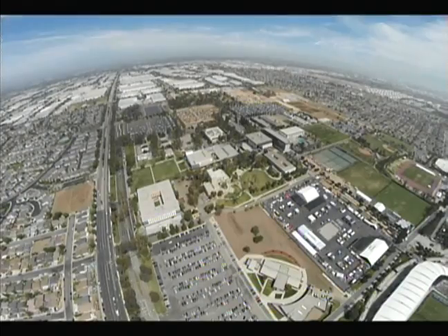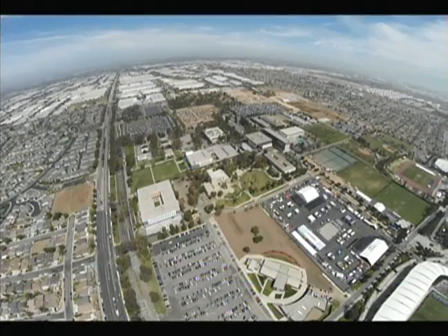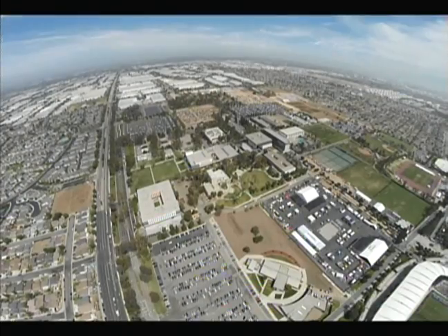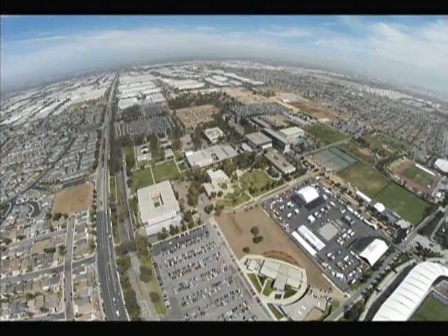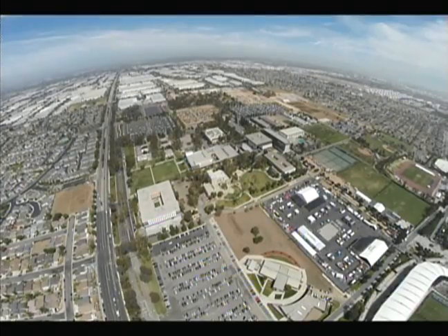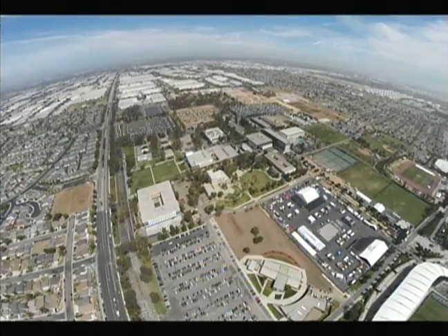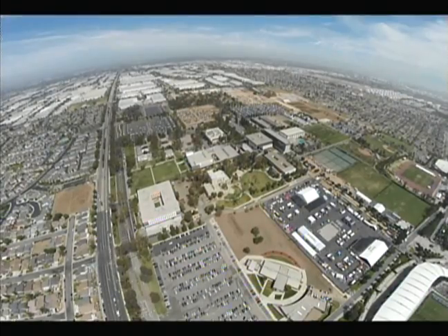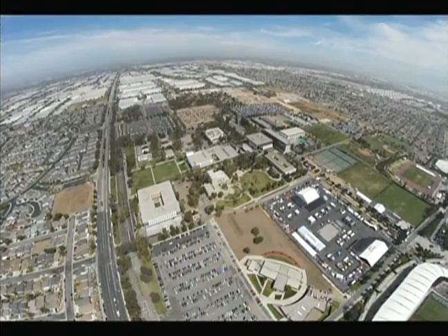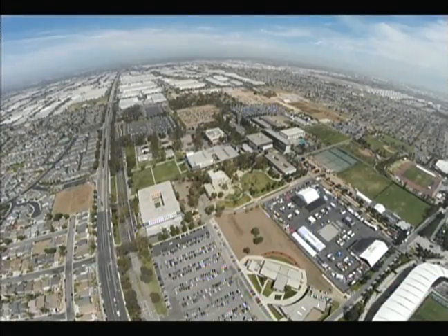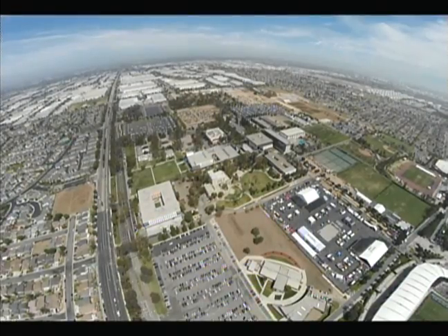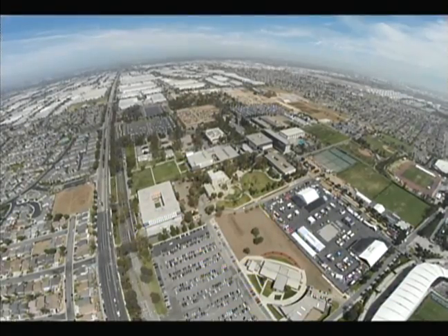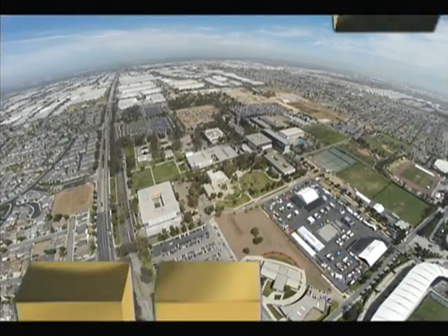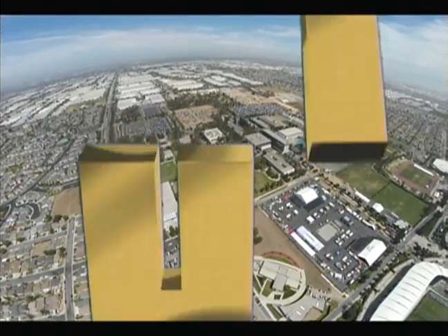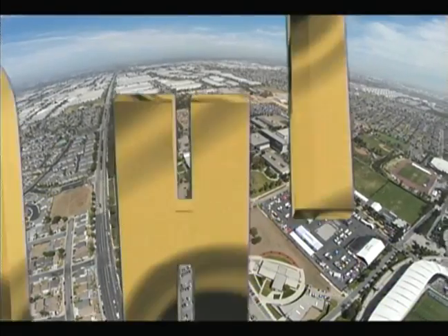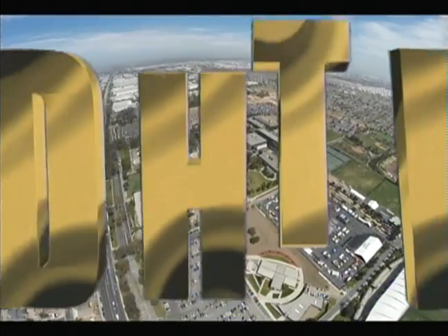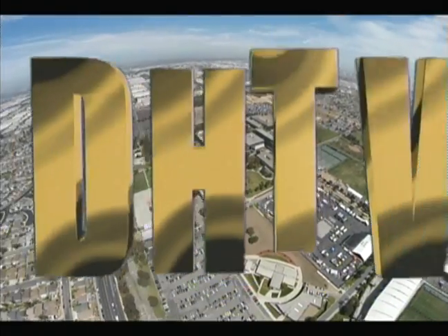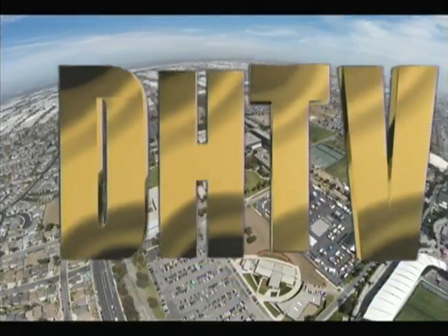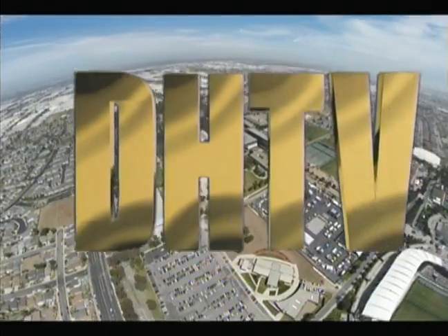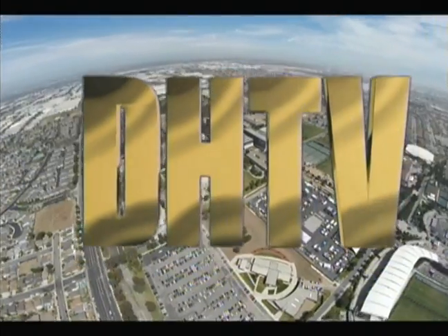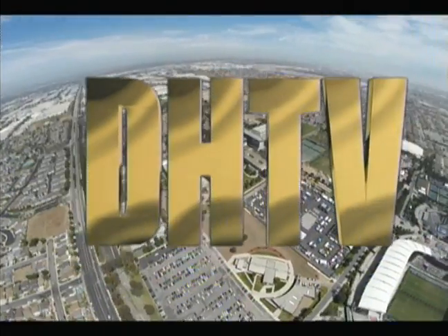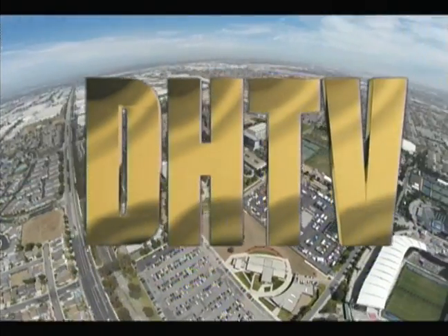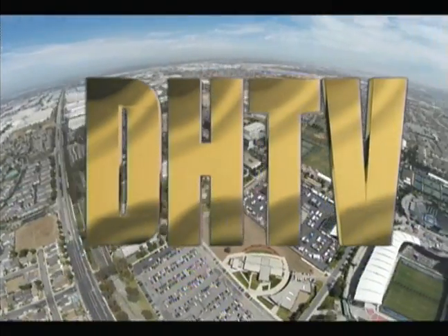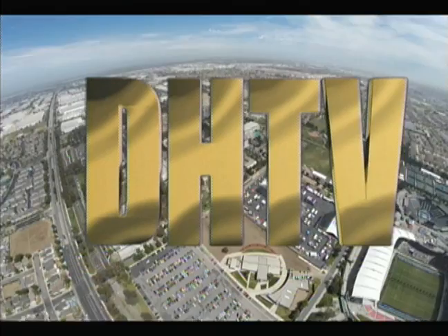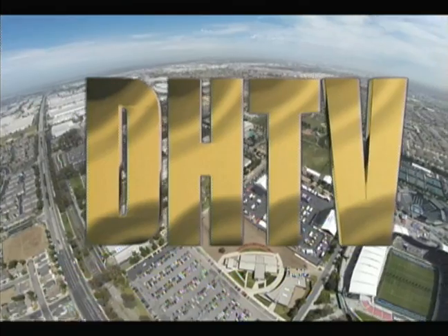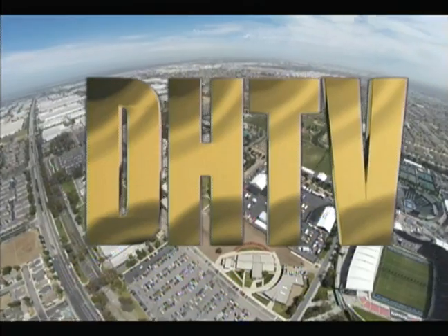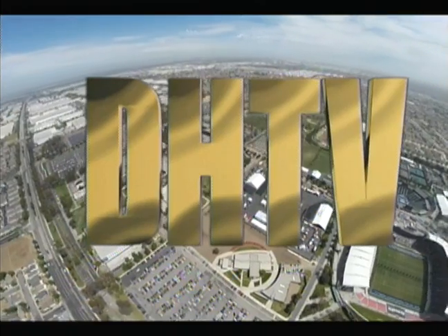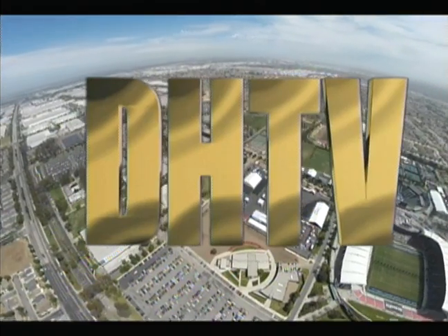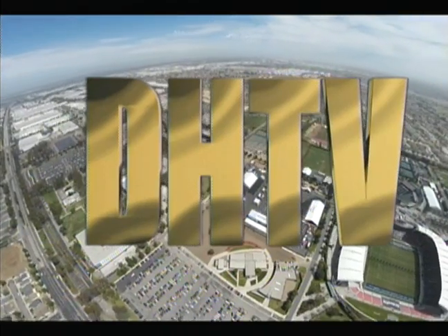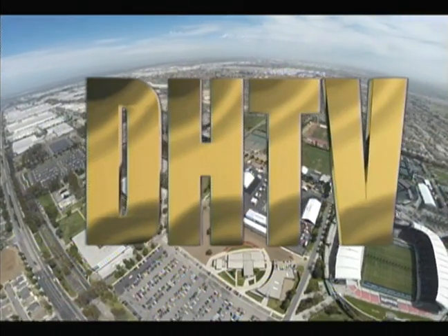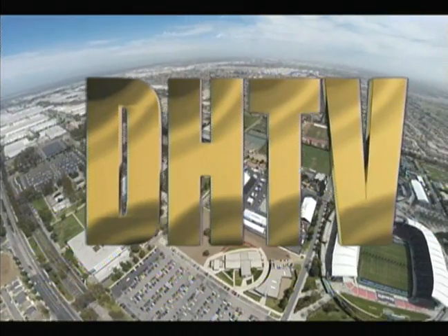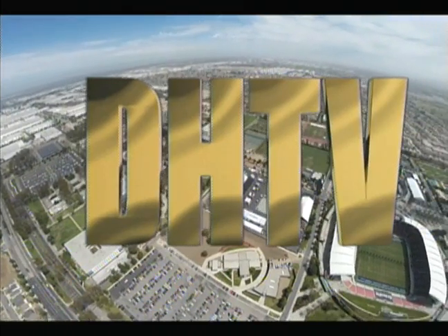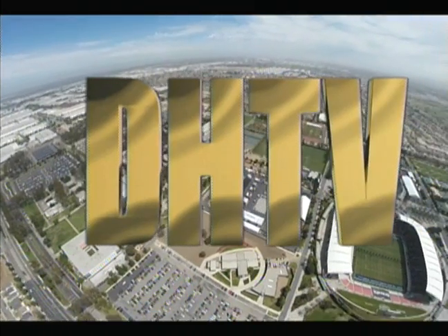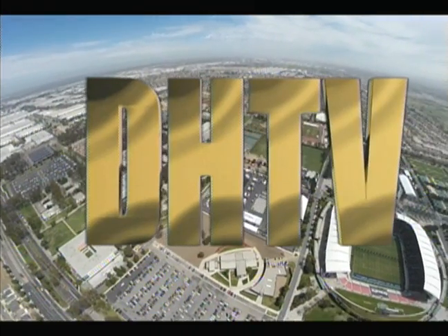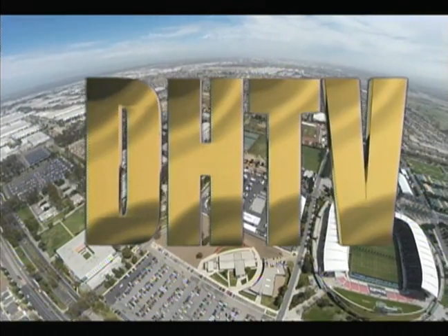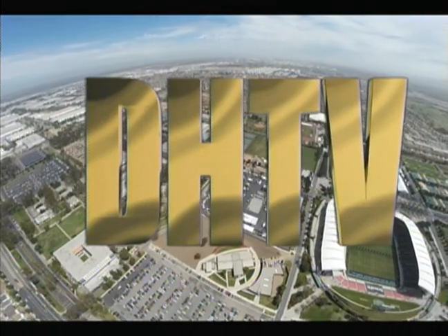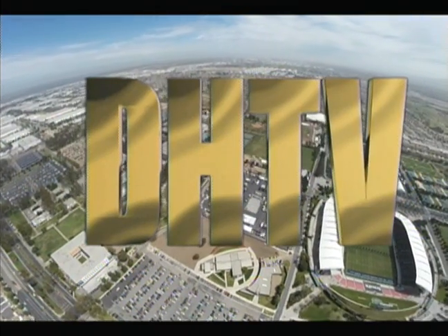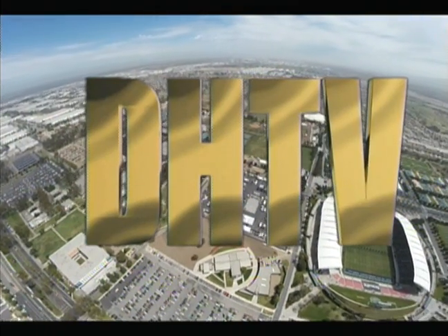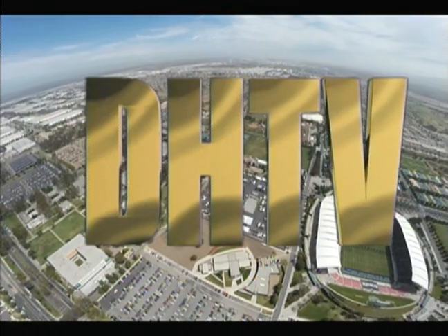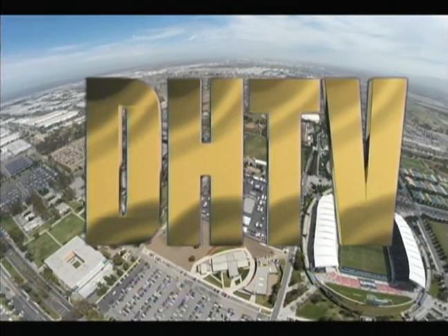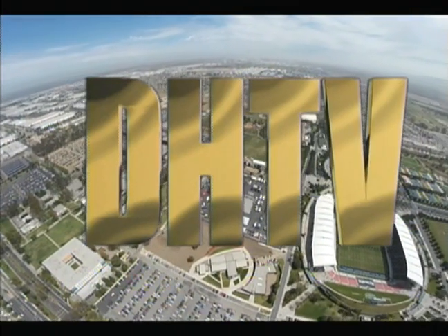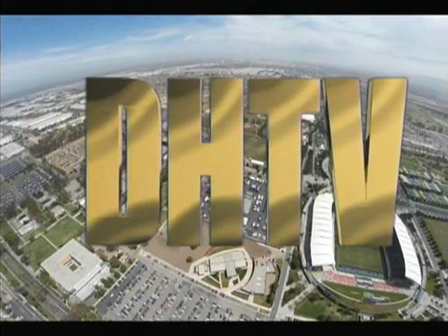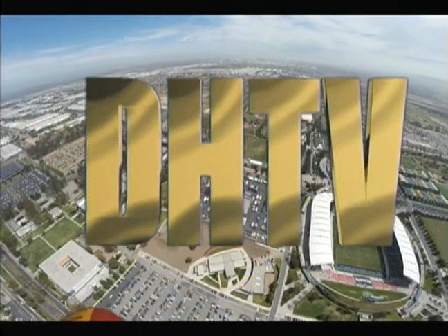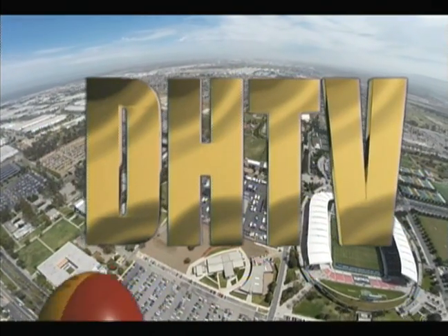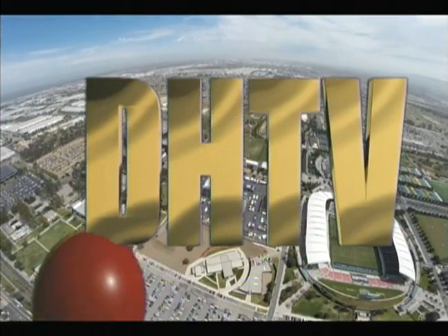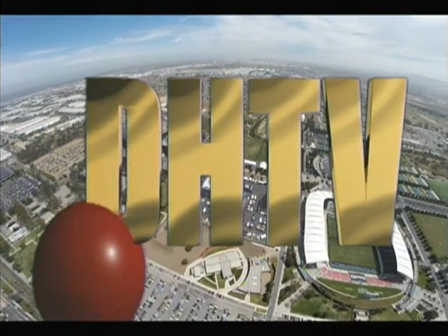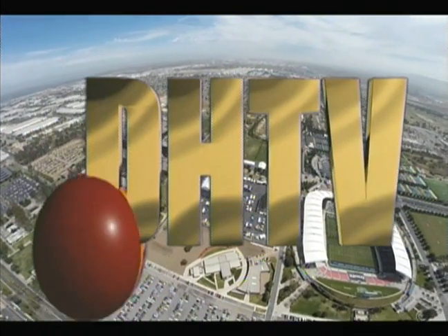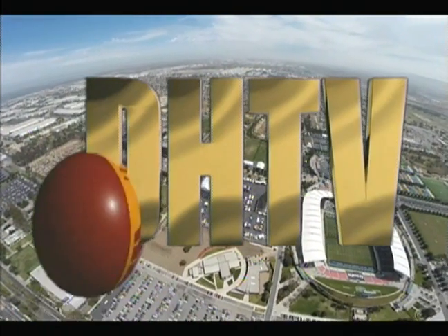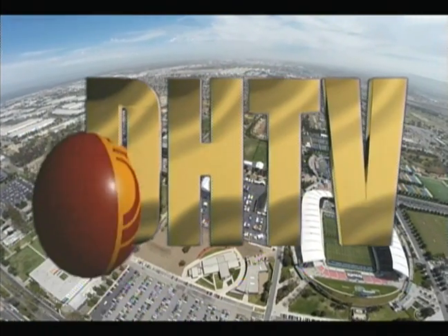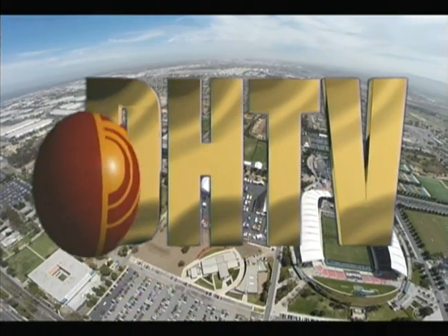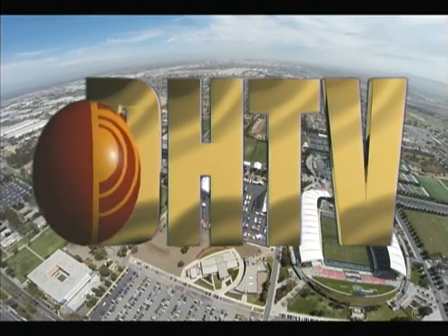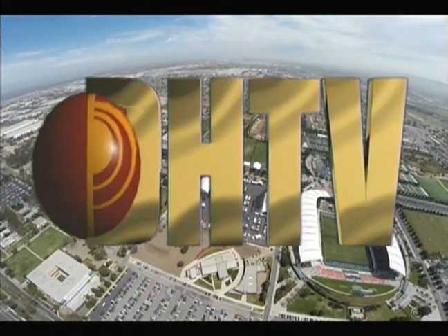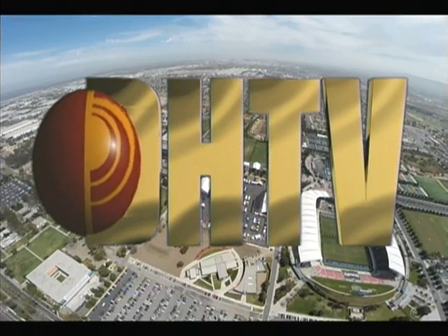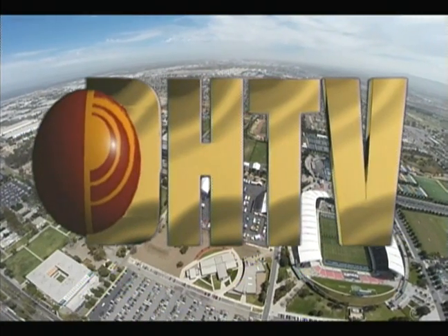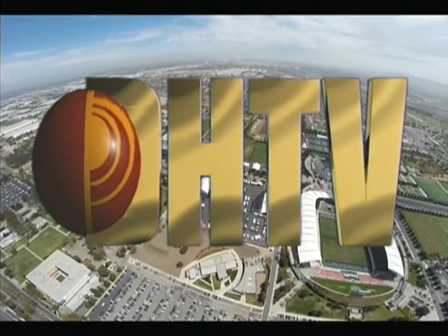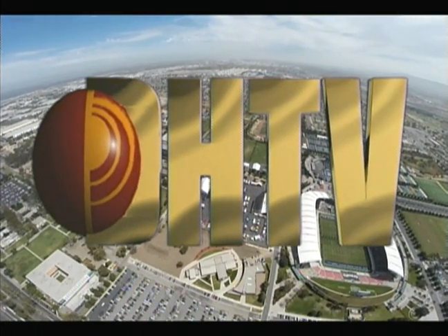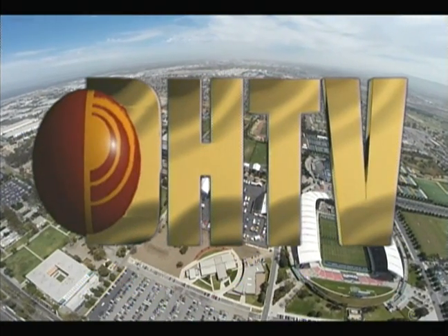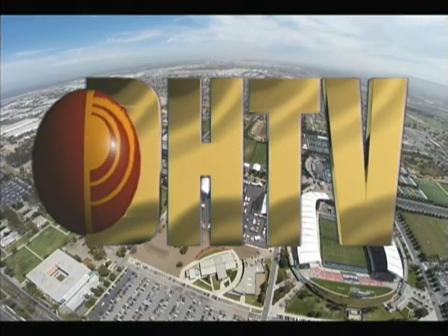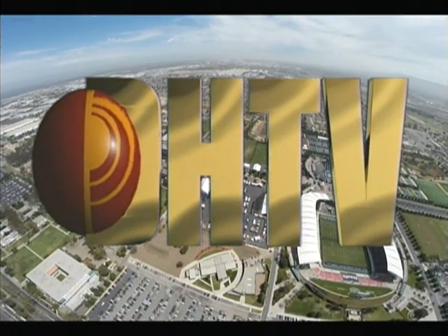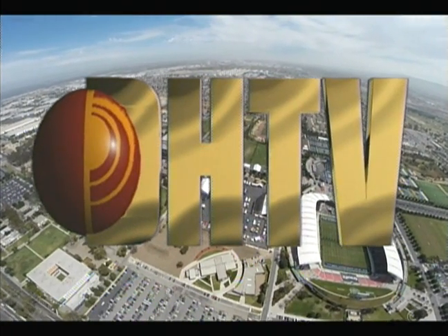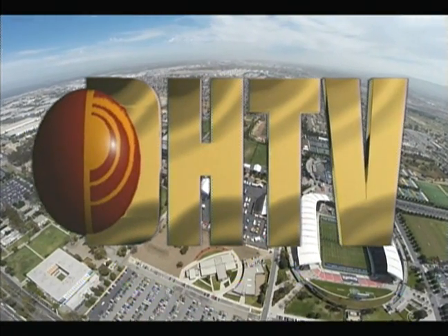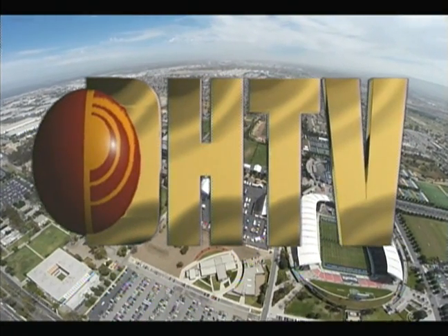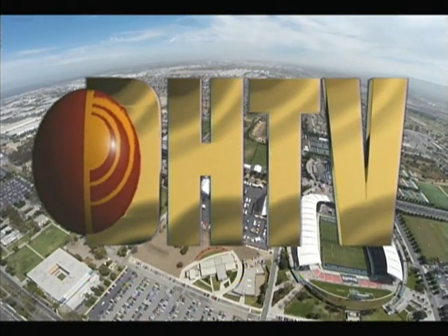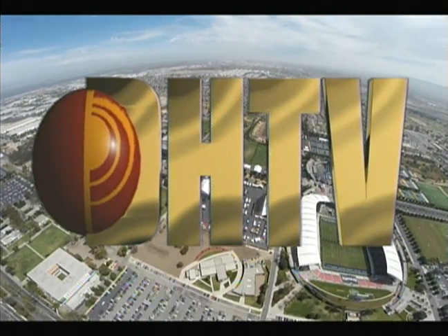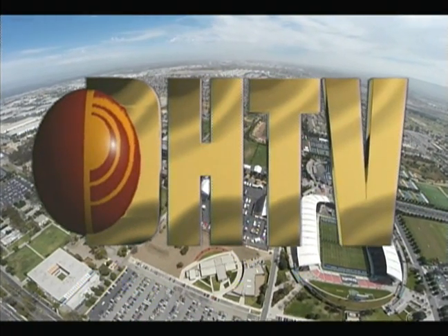You are watching DHTV, the broadcast programming service of California State University, Dominguez Hills.